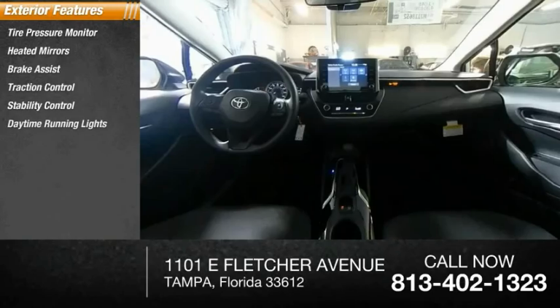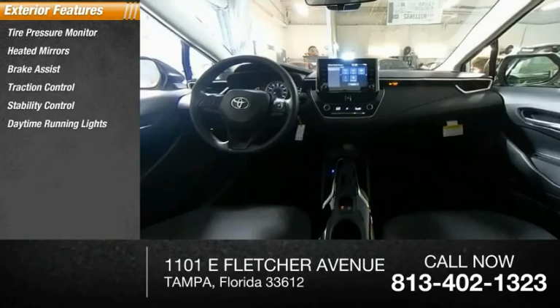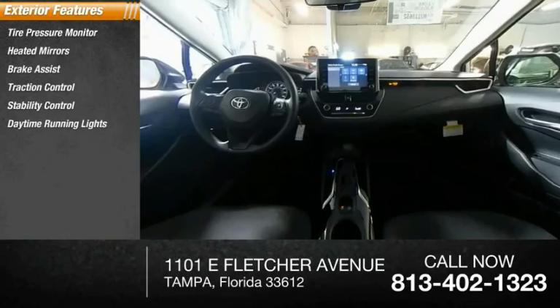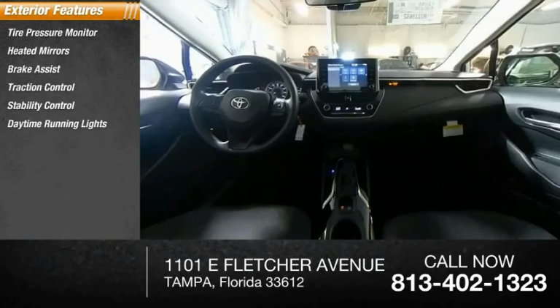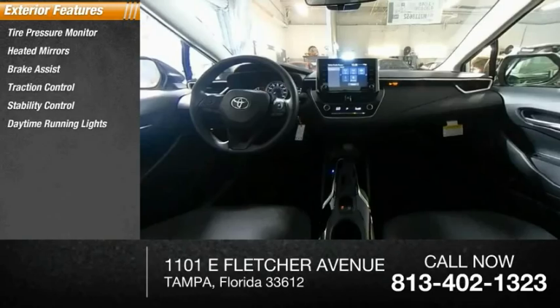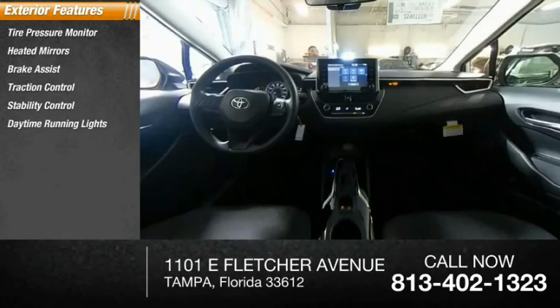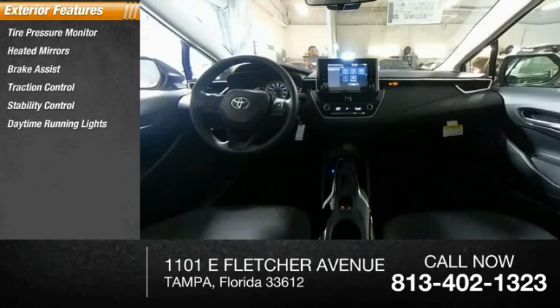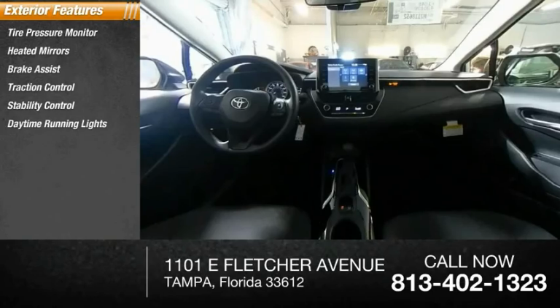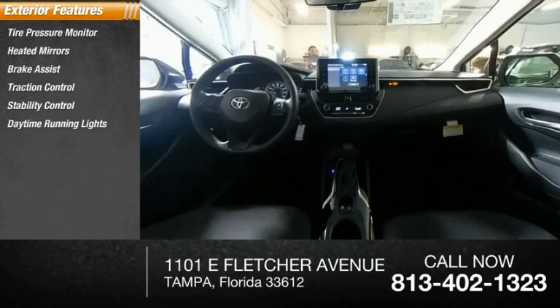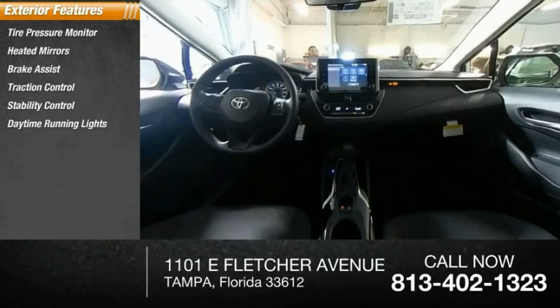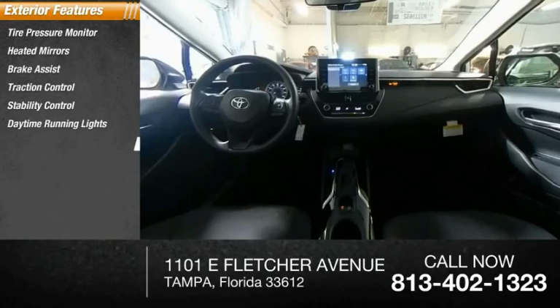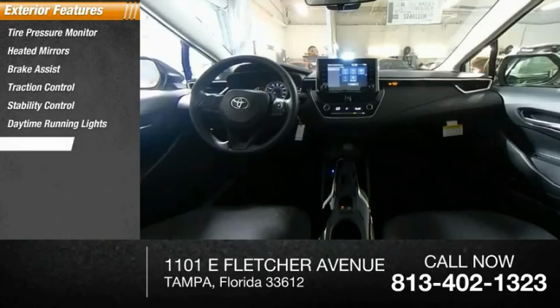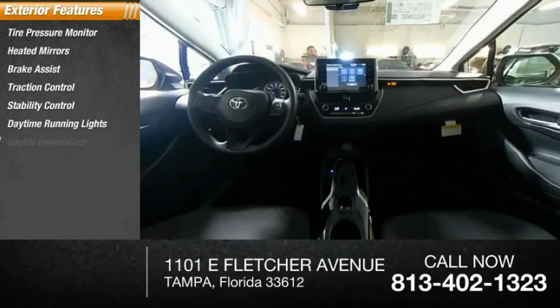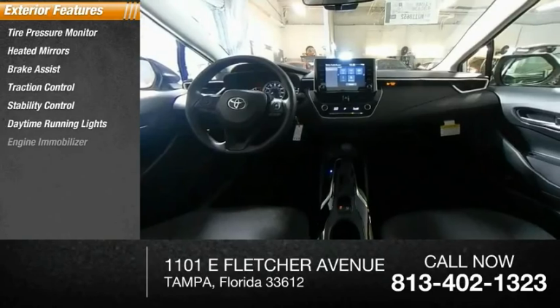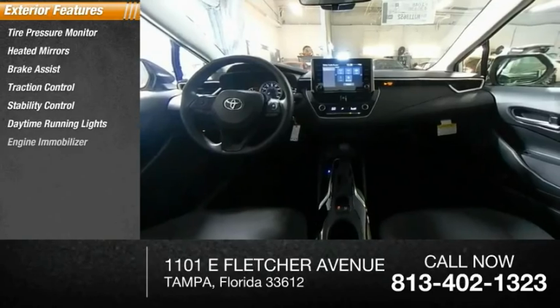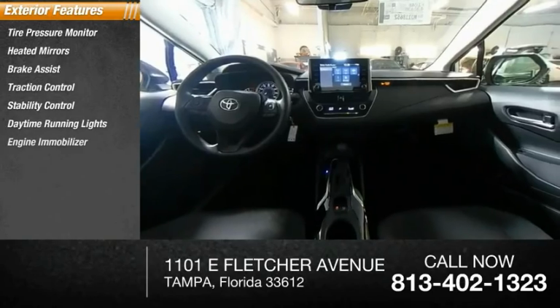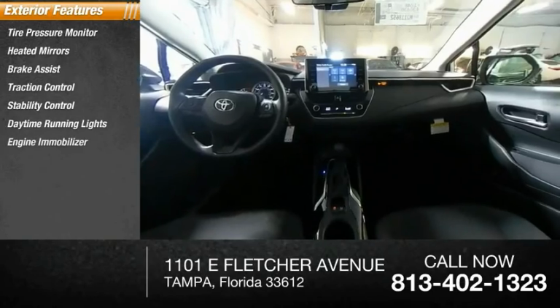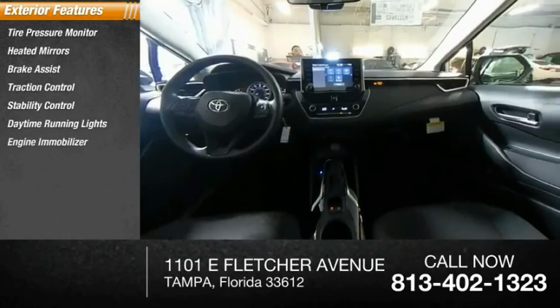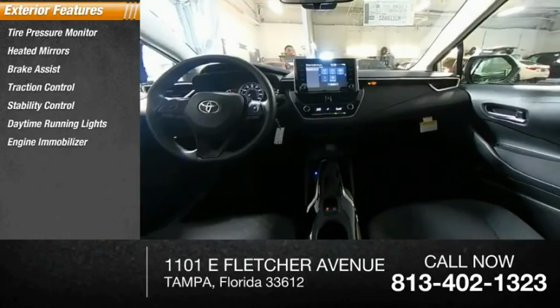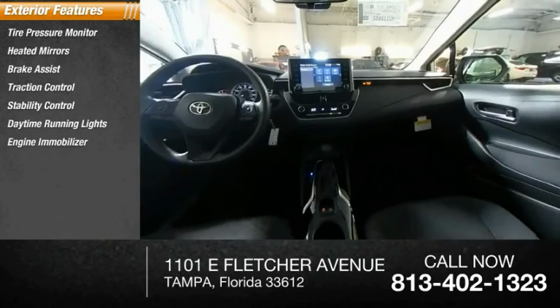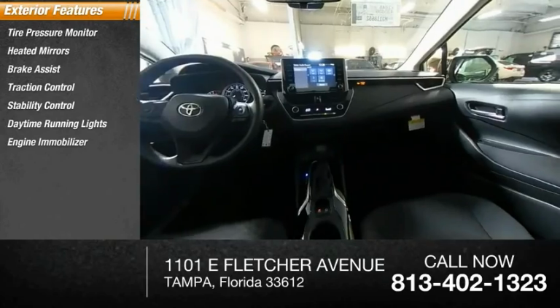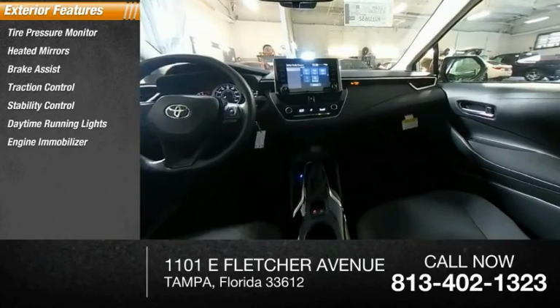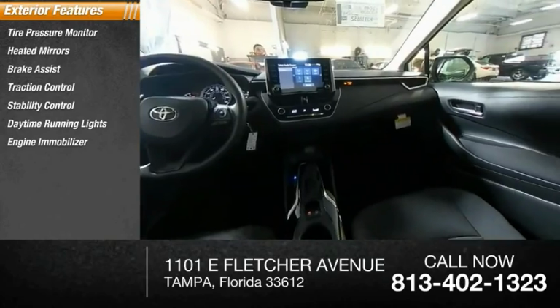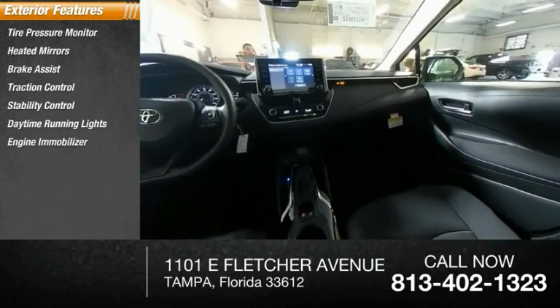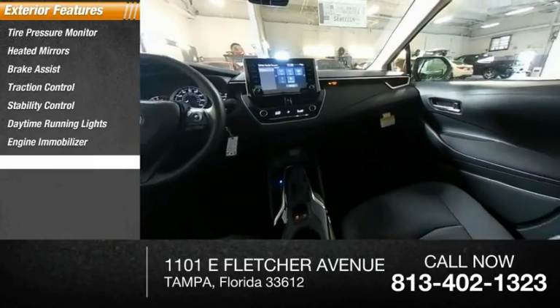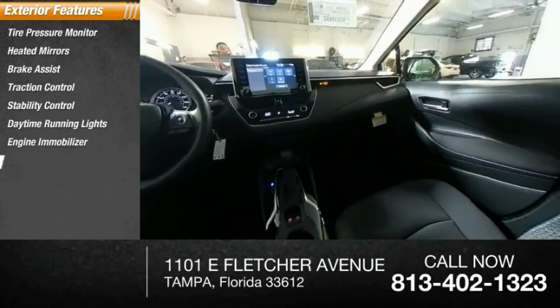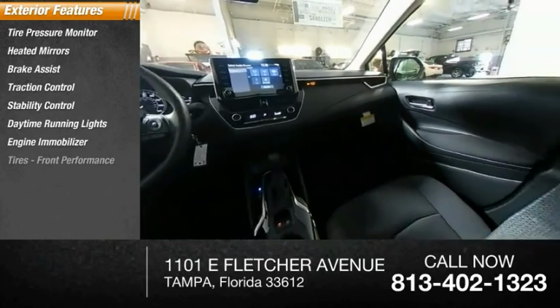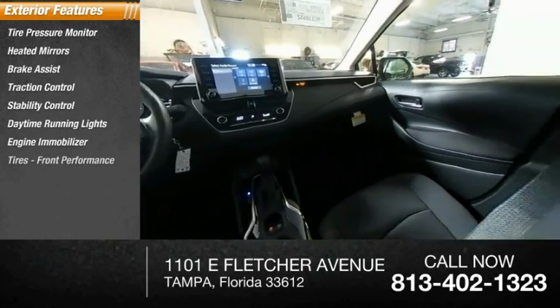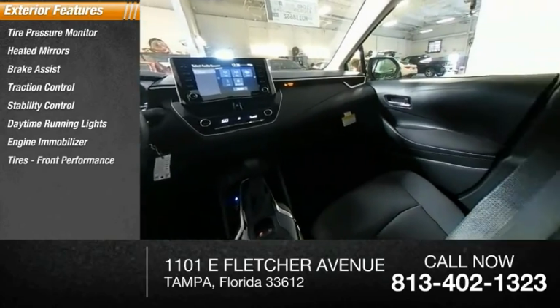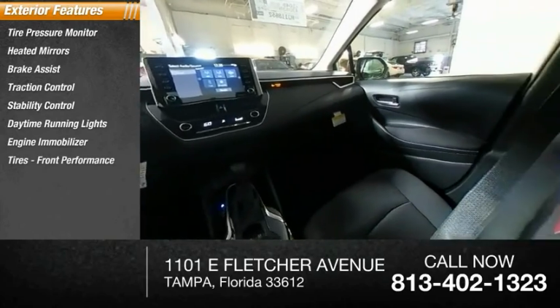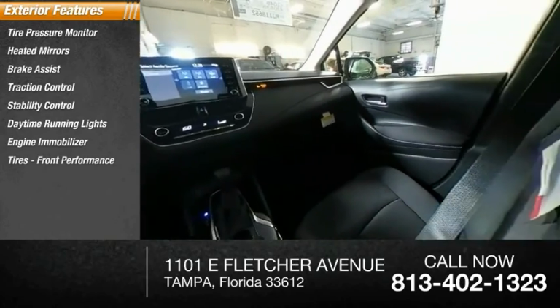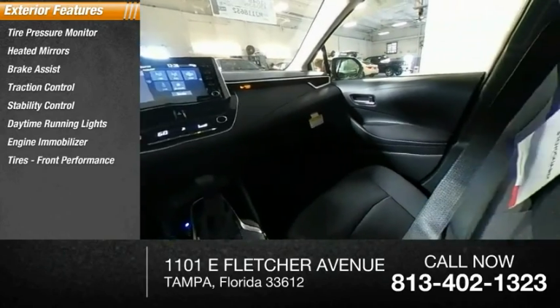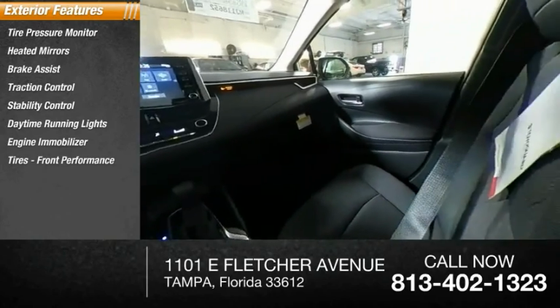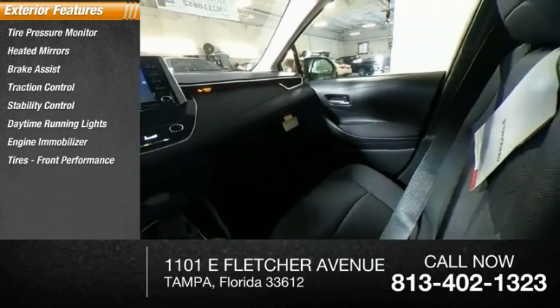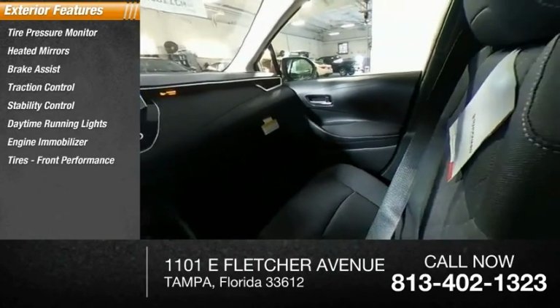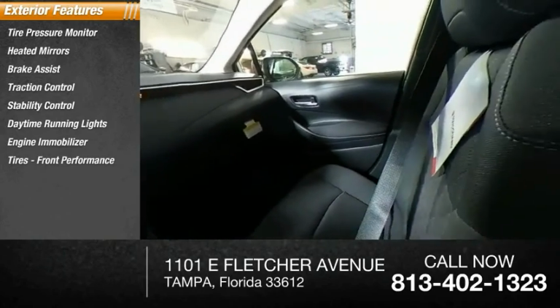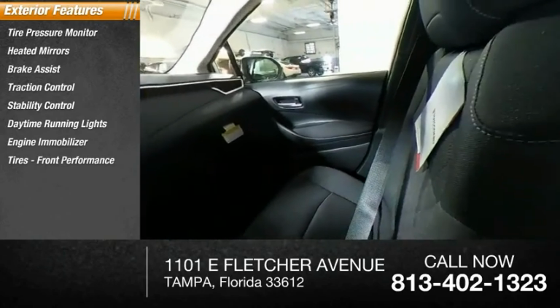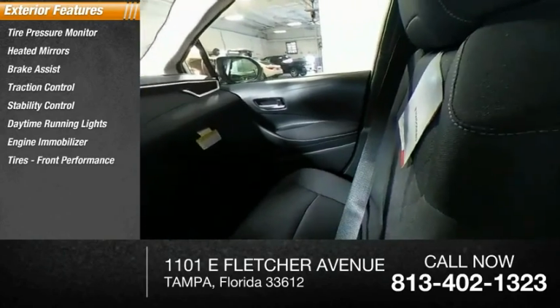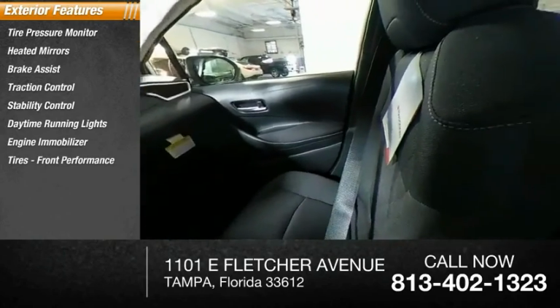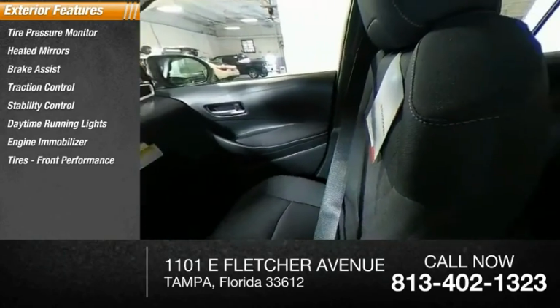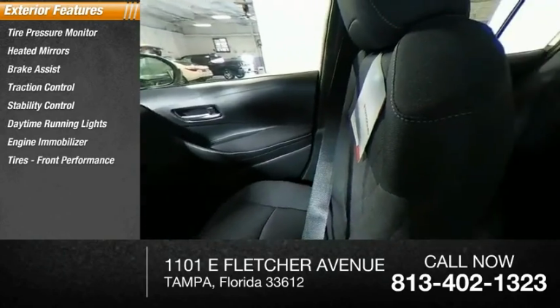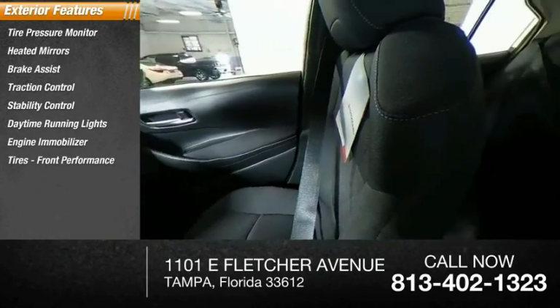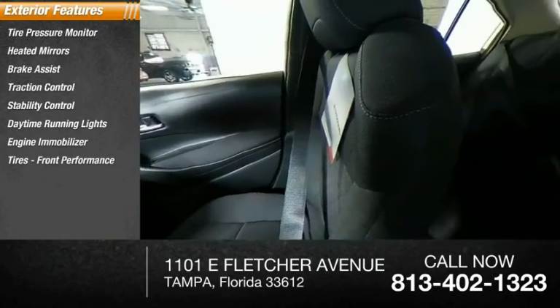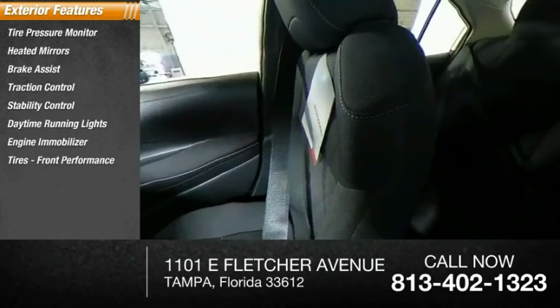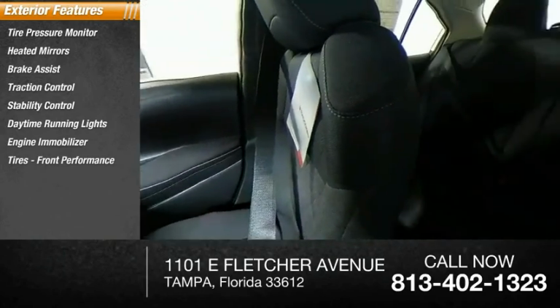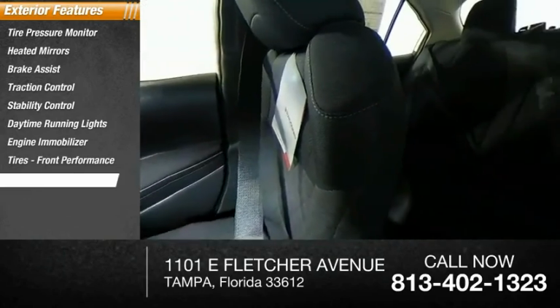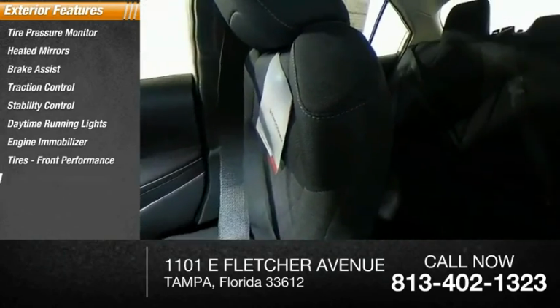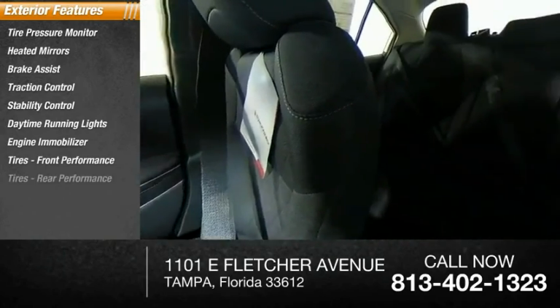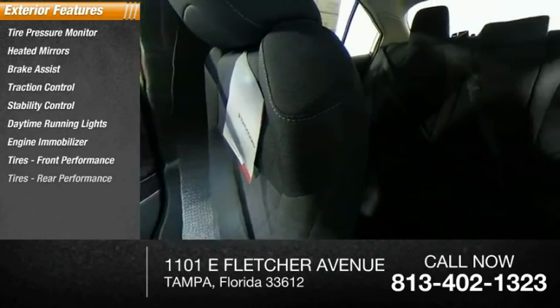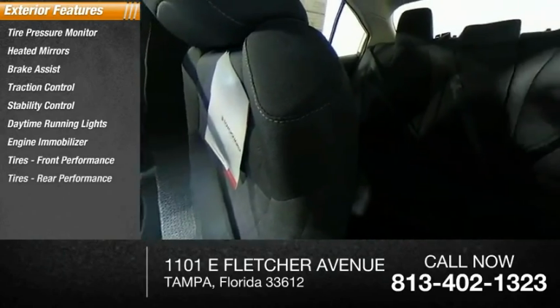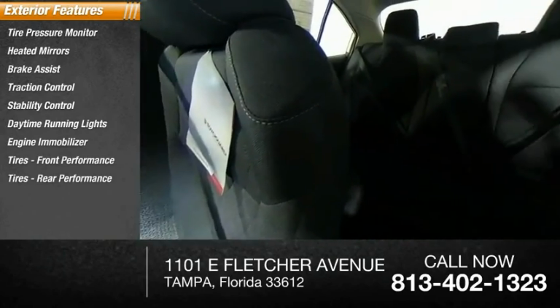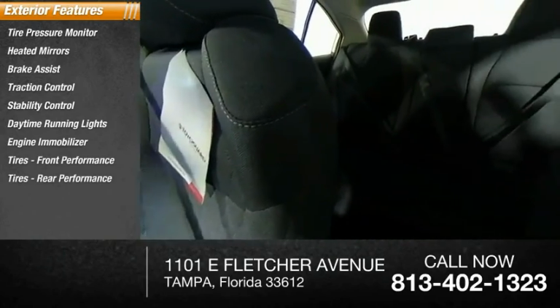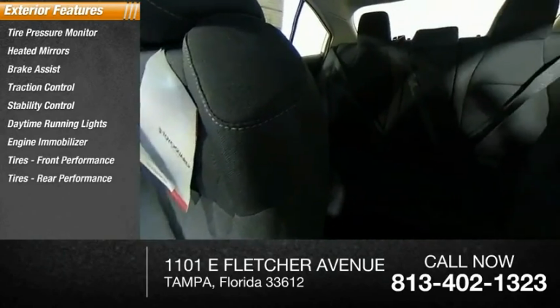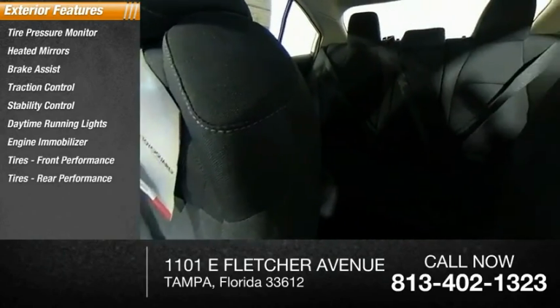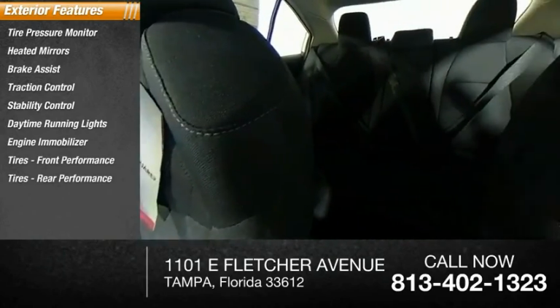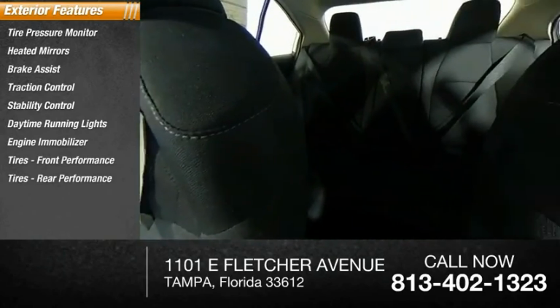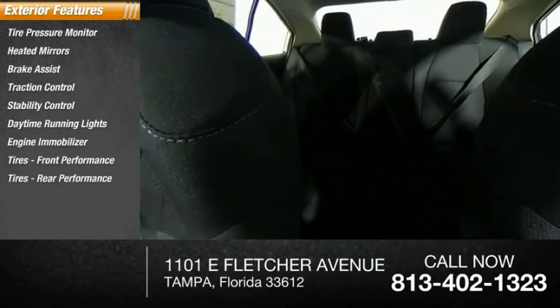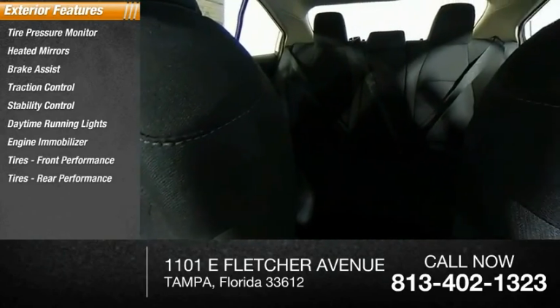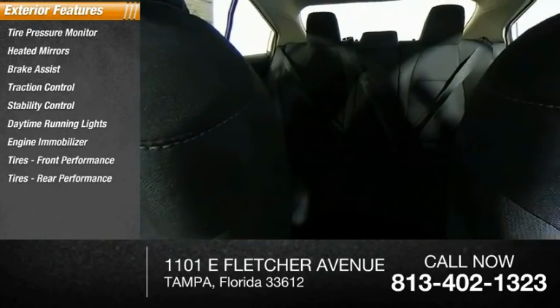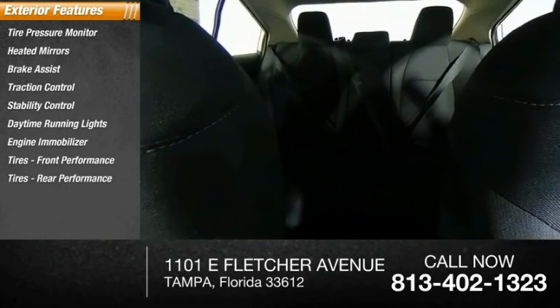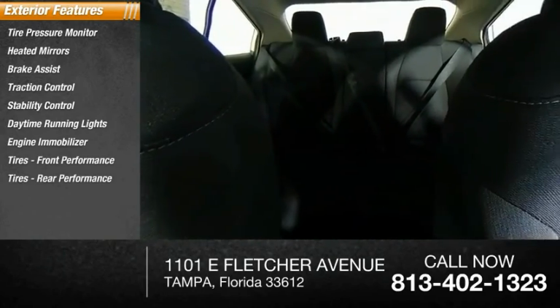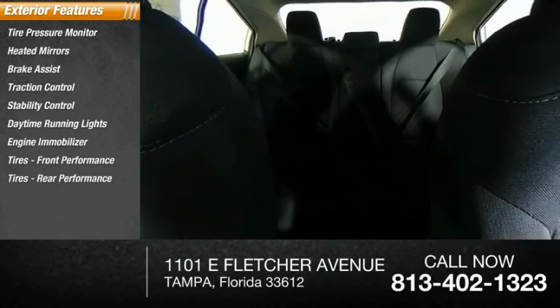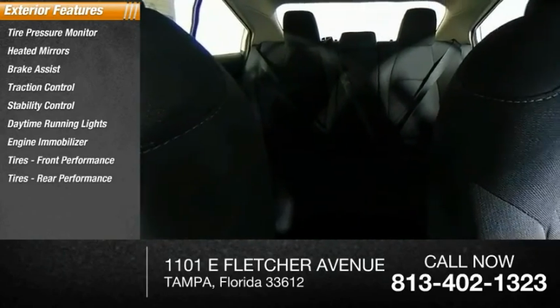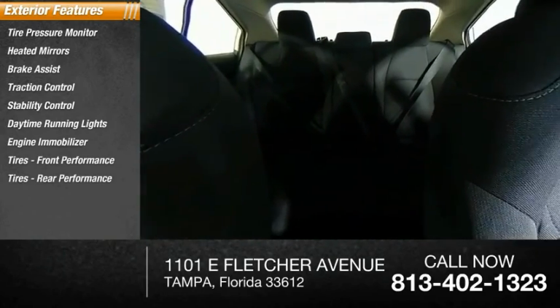Engine immobilizer, front performance tires, rear performance tires, four-wheel disc brakes.